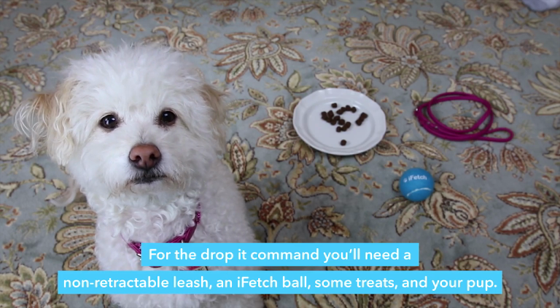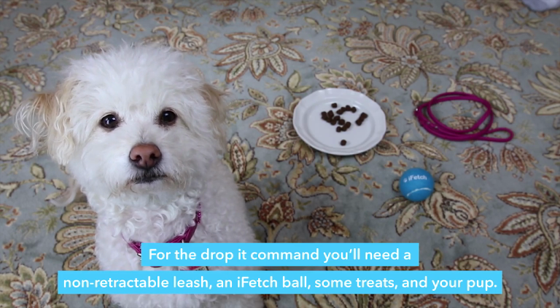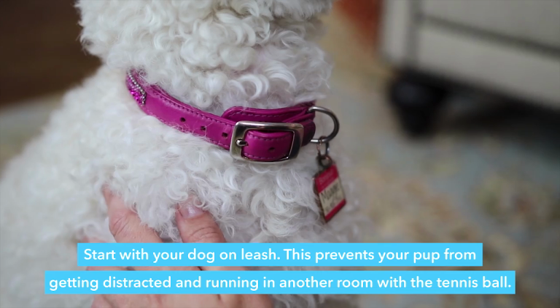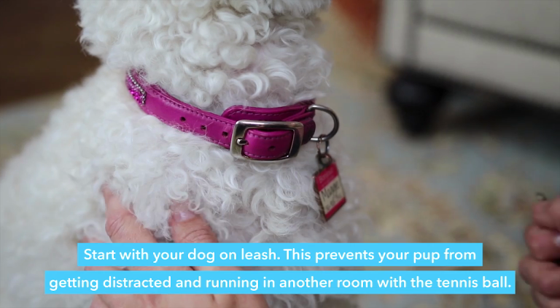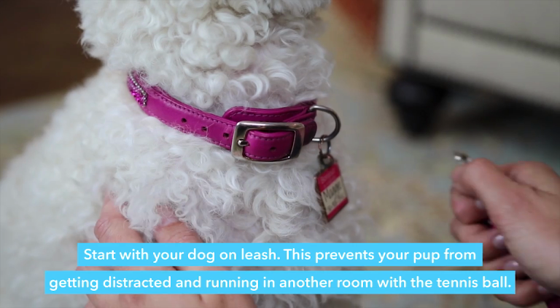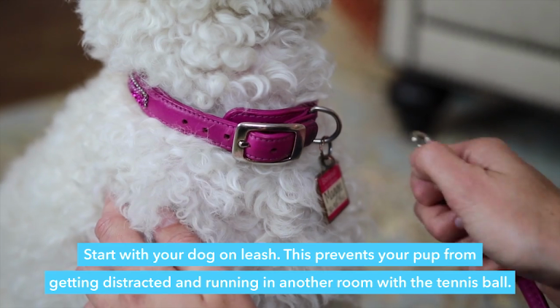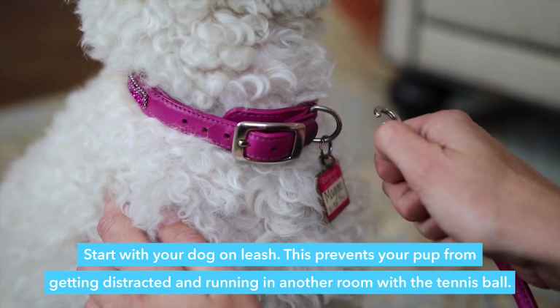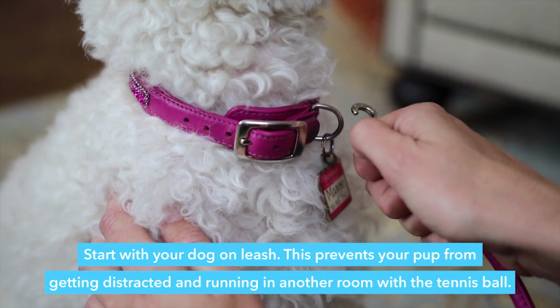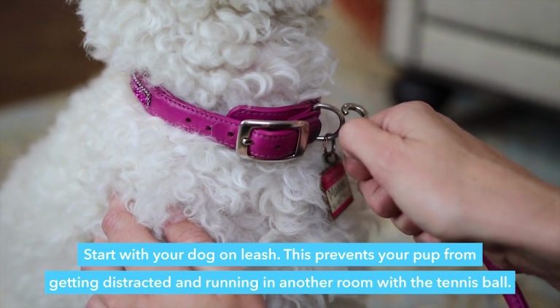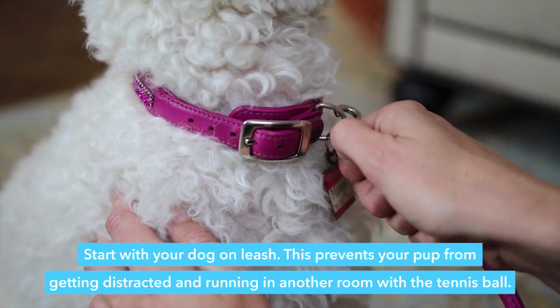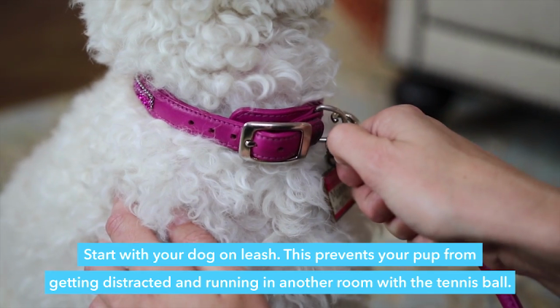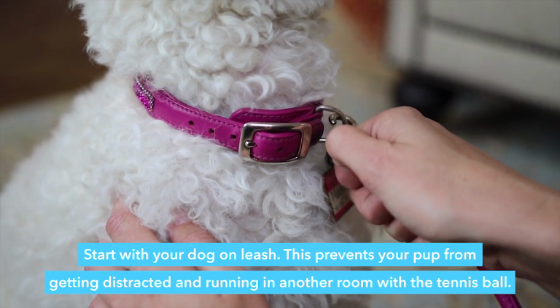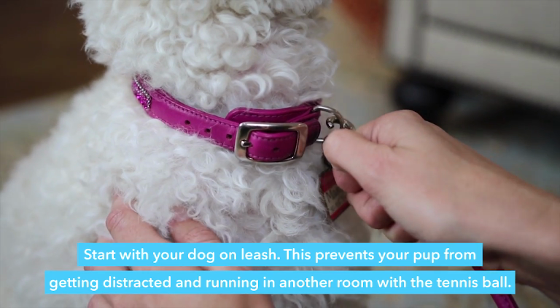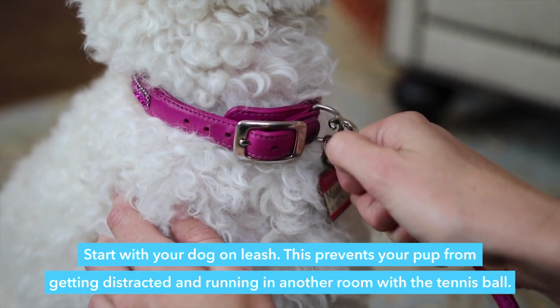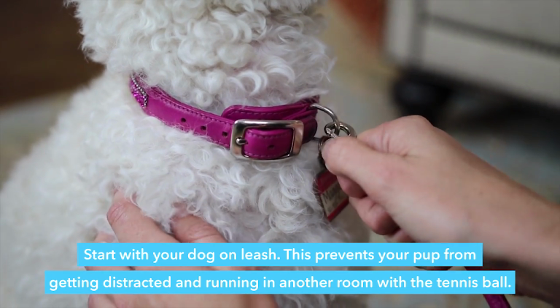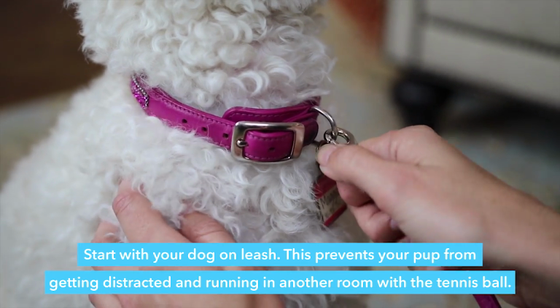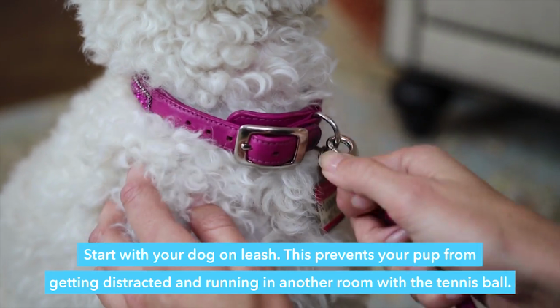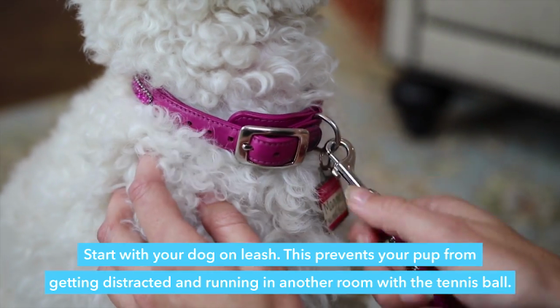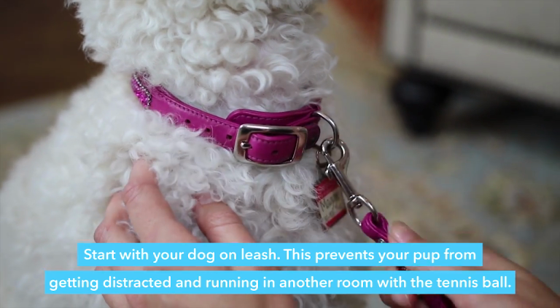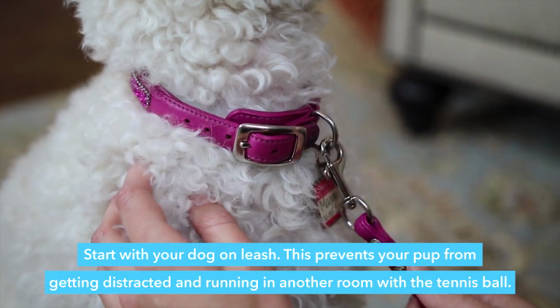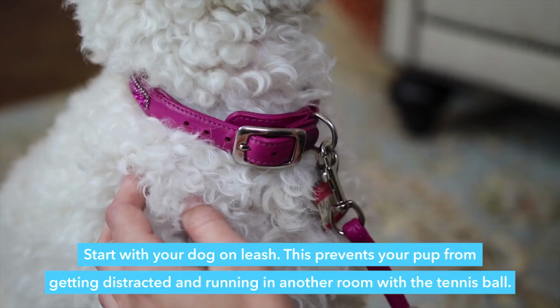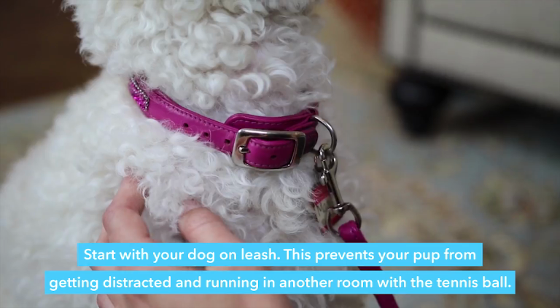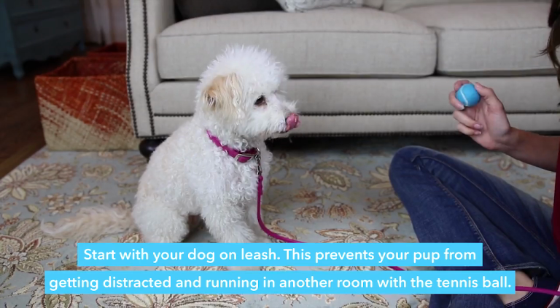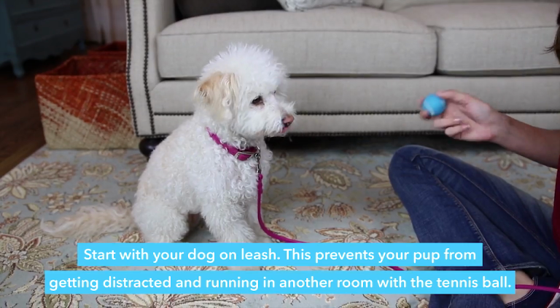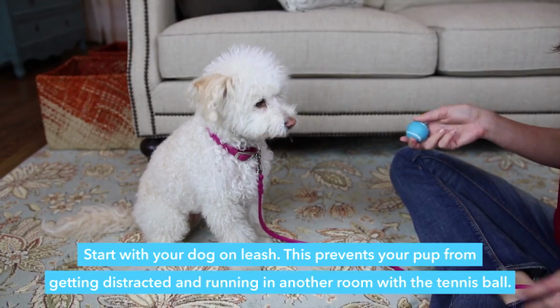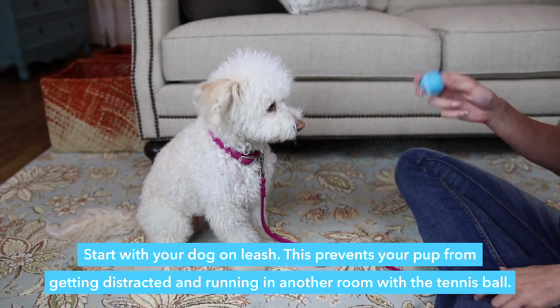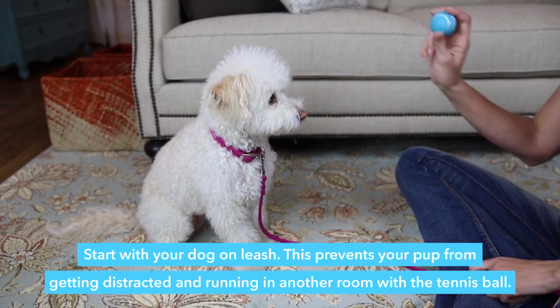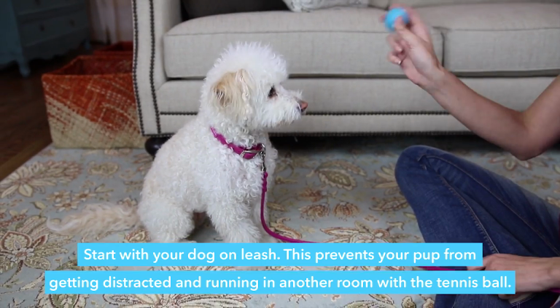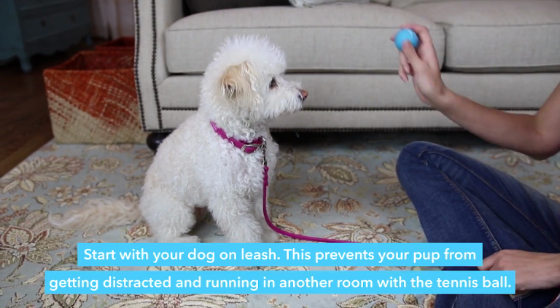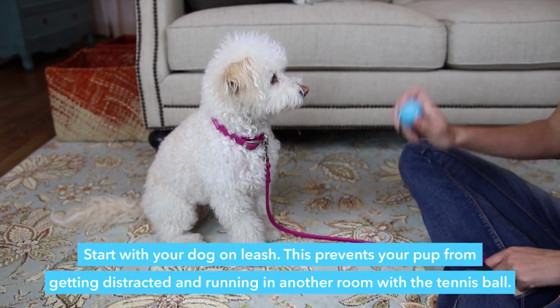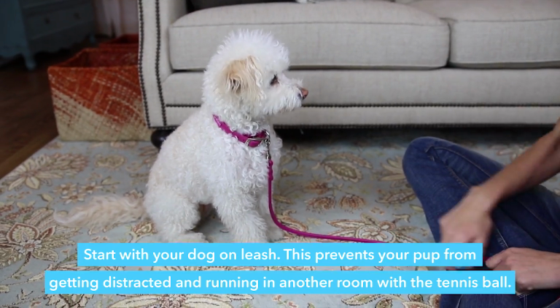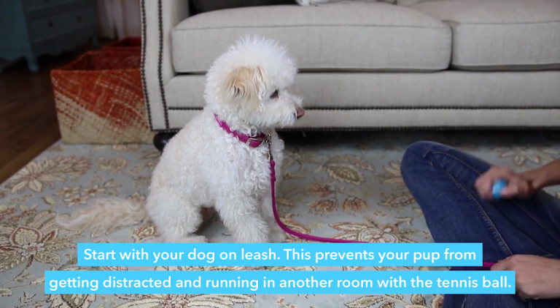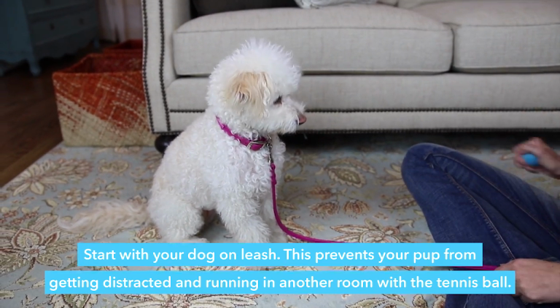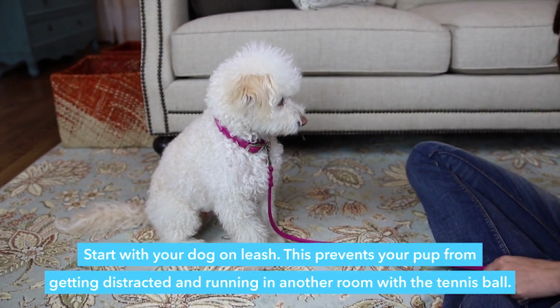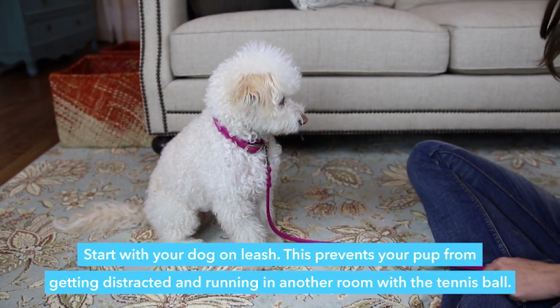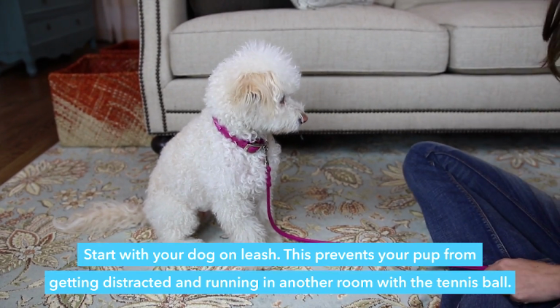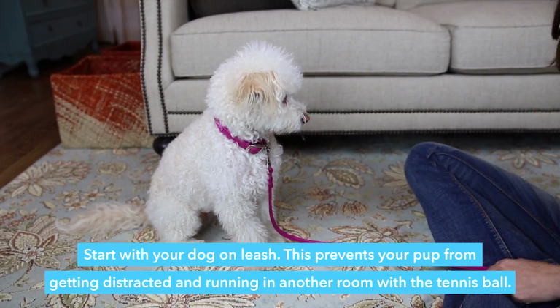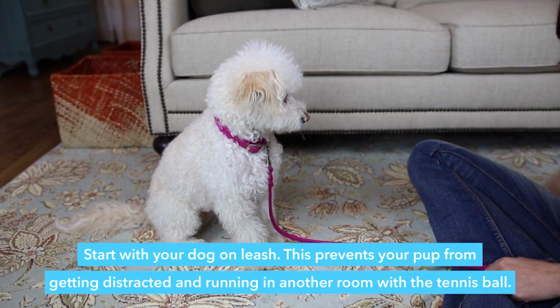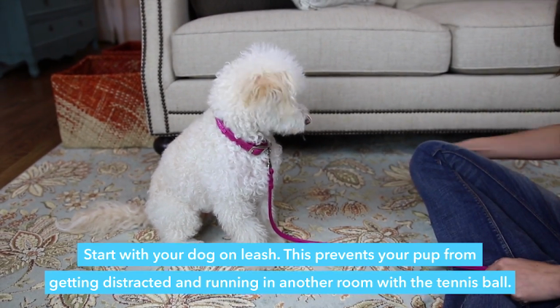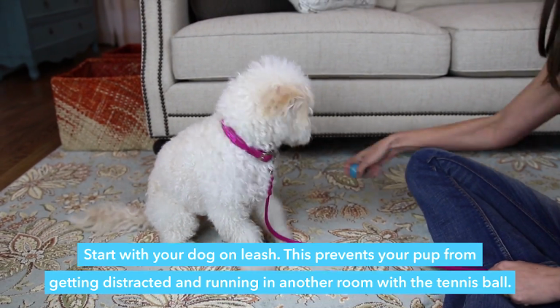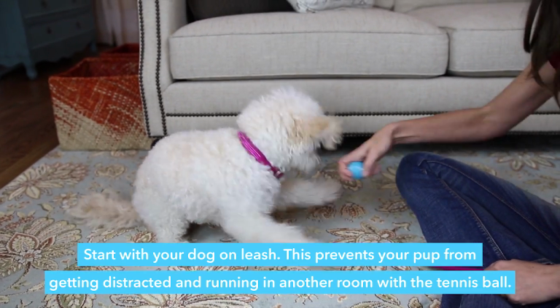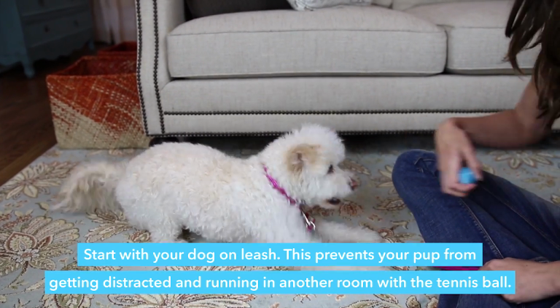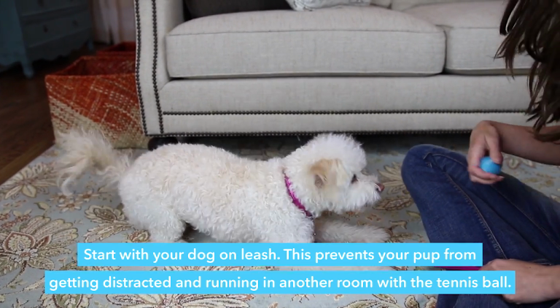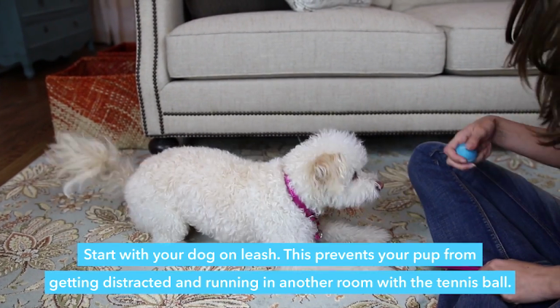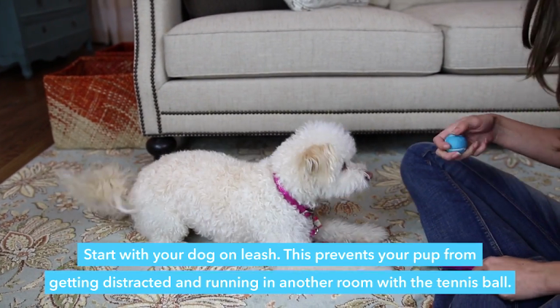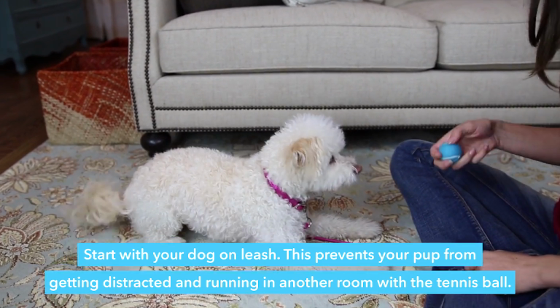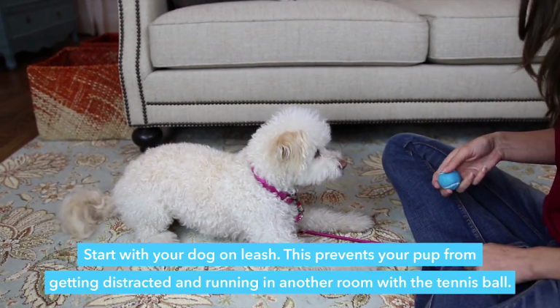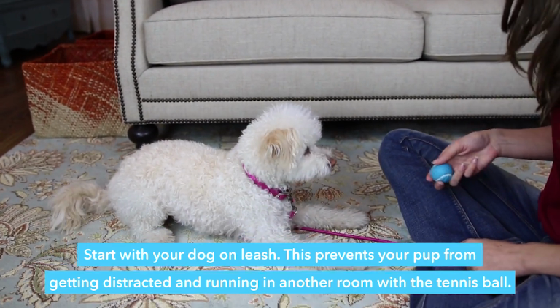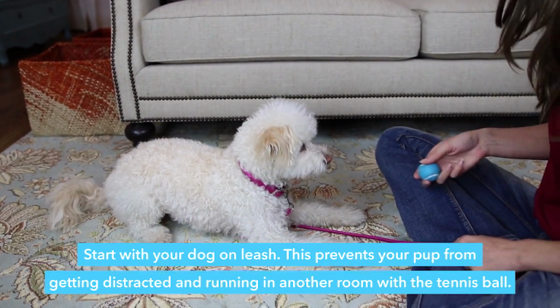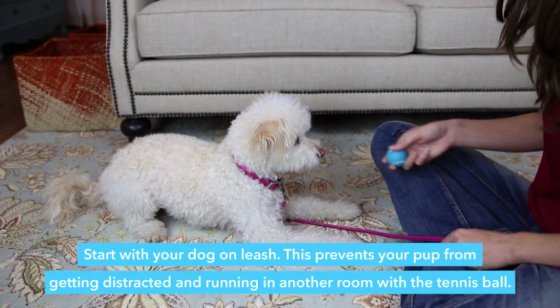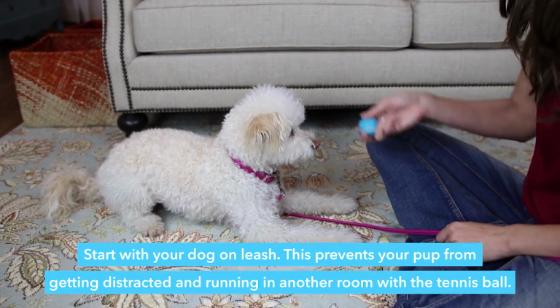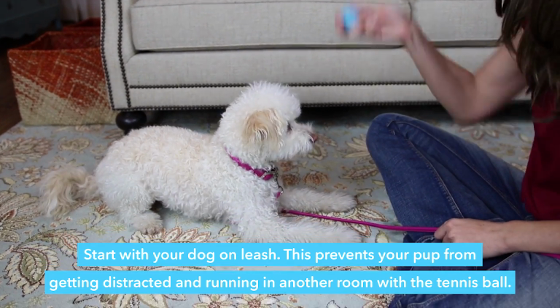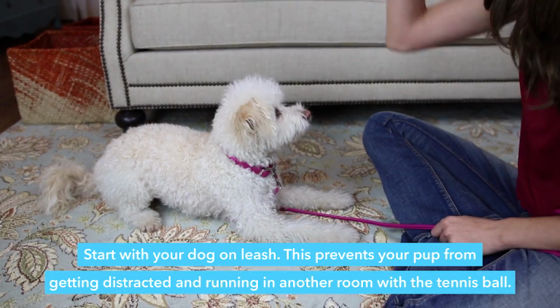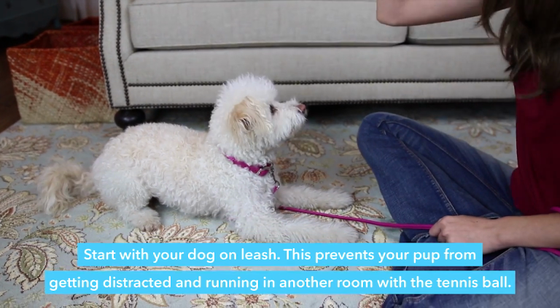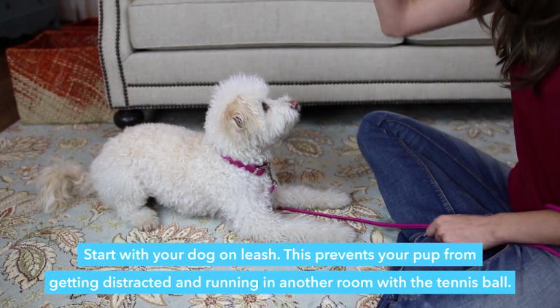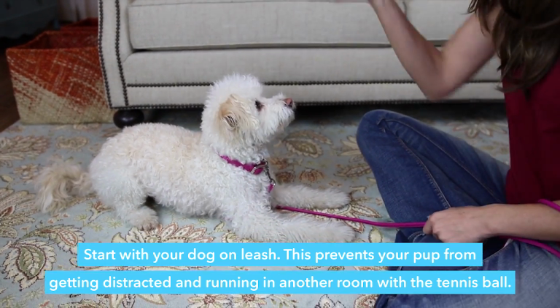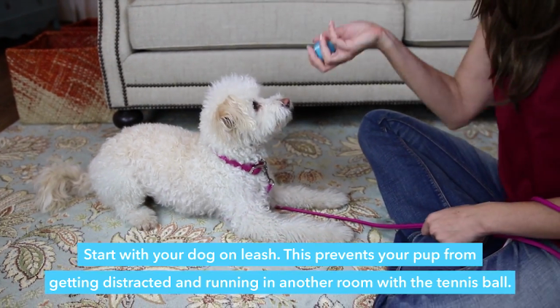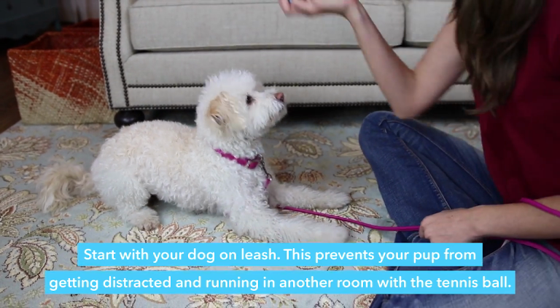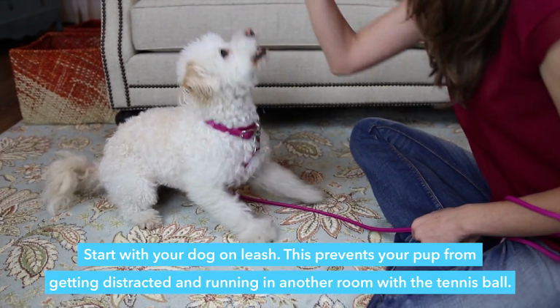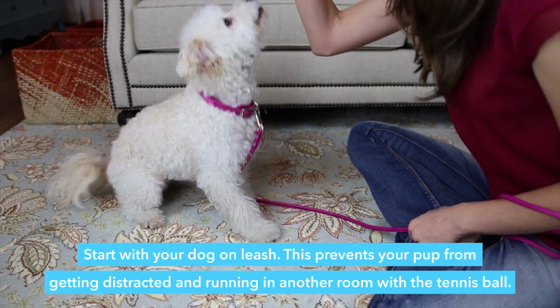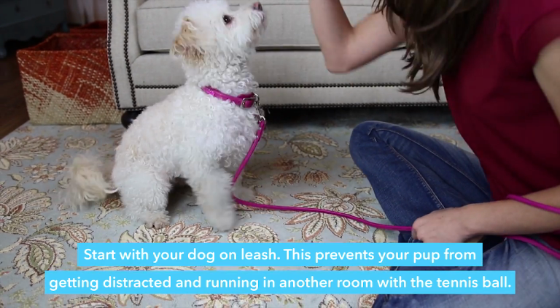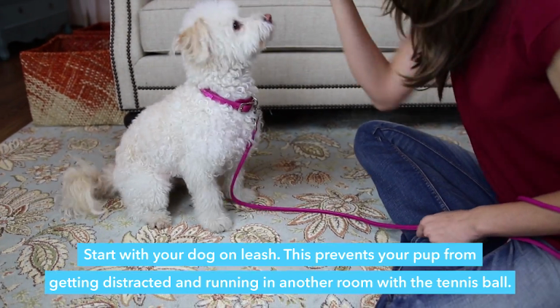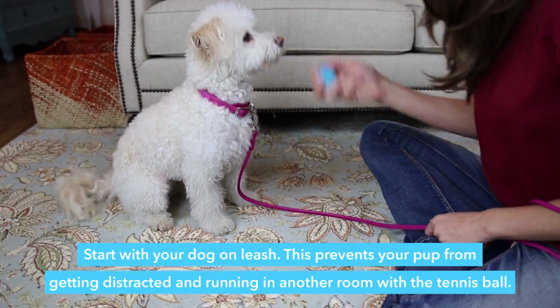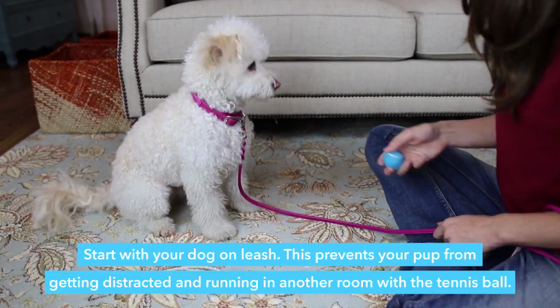Start with your dog on leash. This prevents your pup from getting distracted and running in another room with the tennis ball.